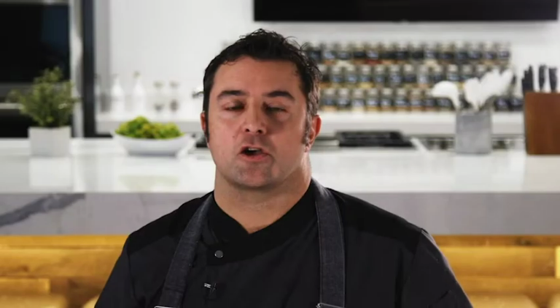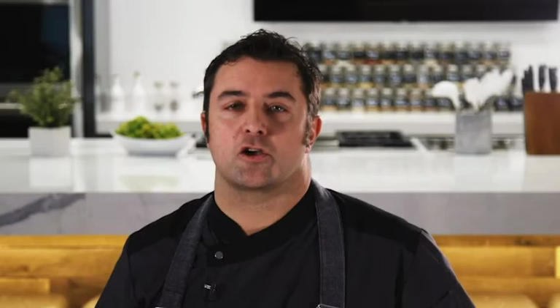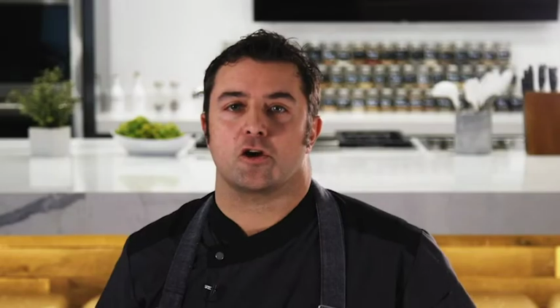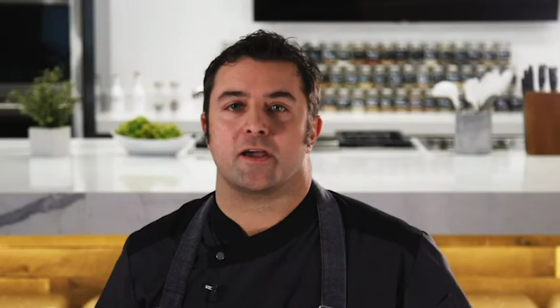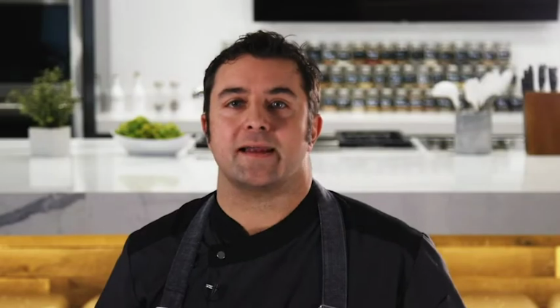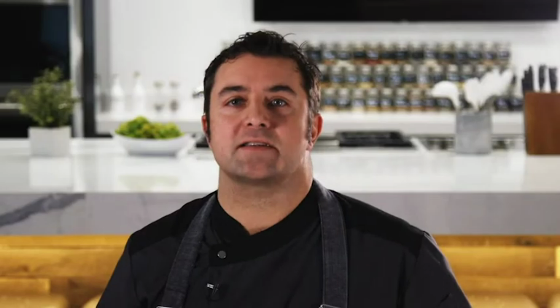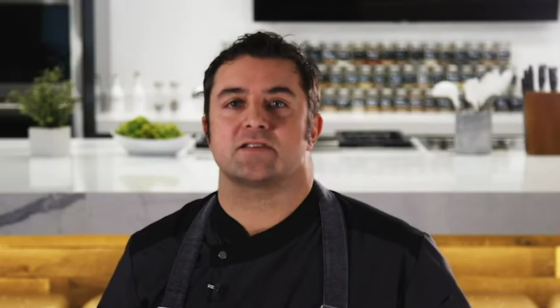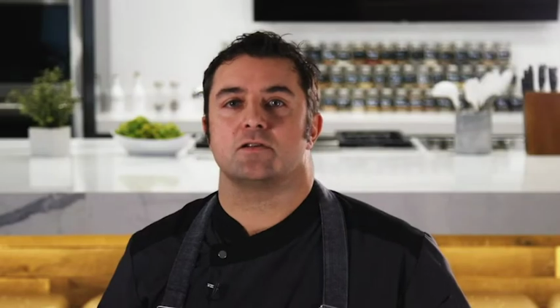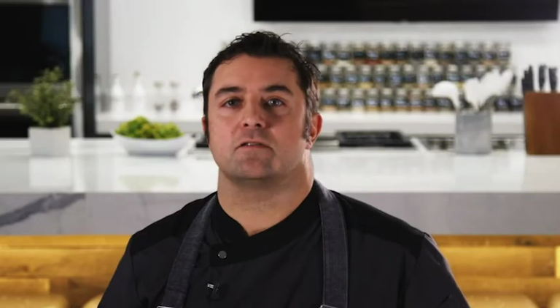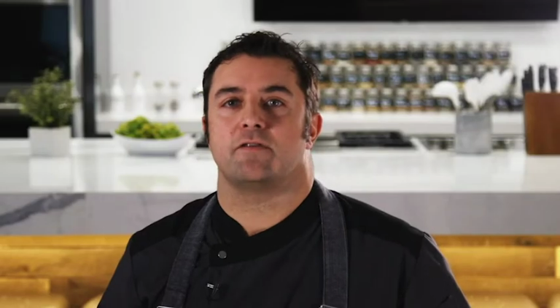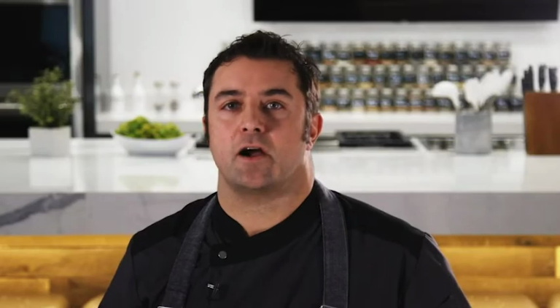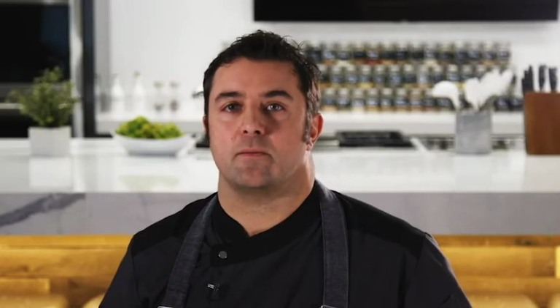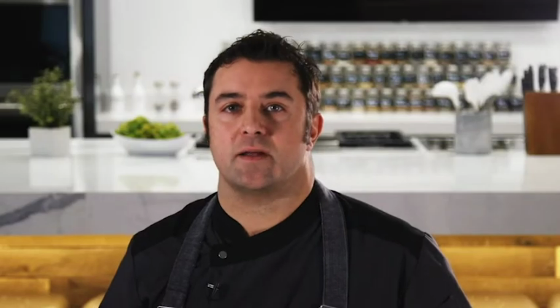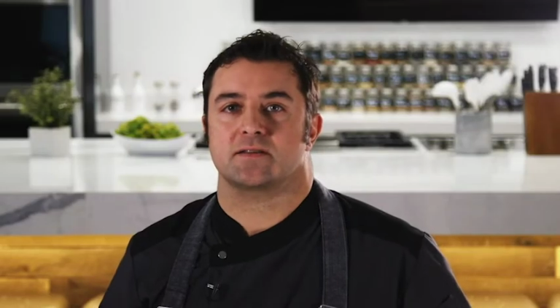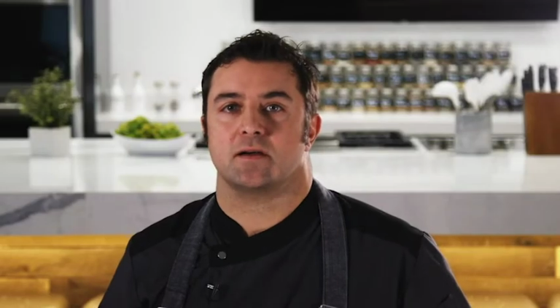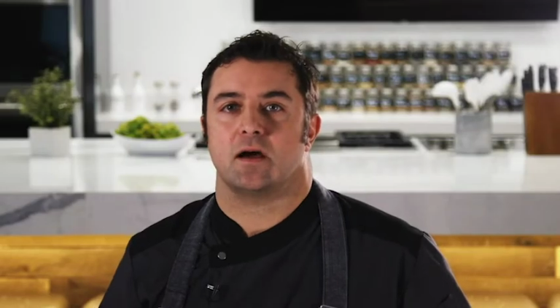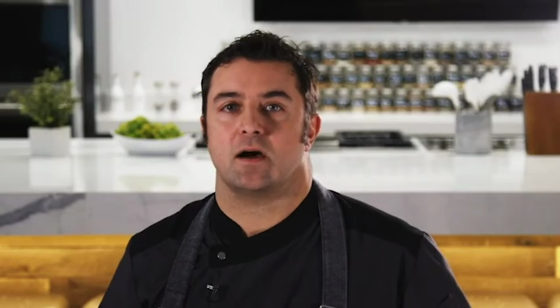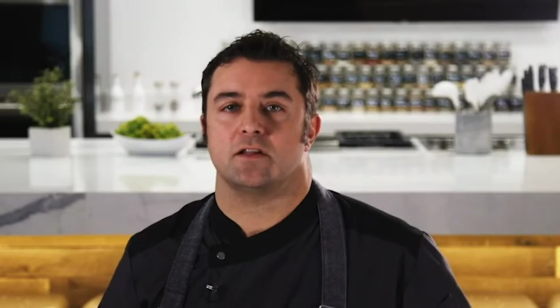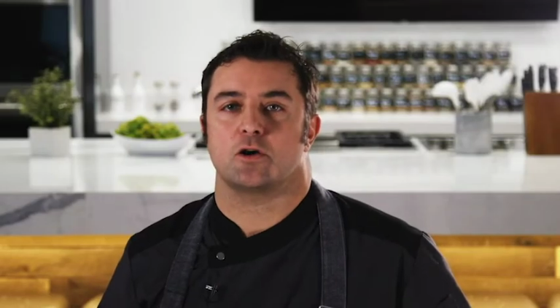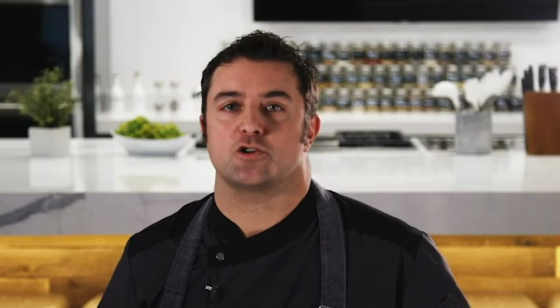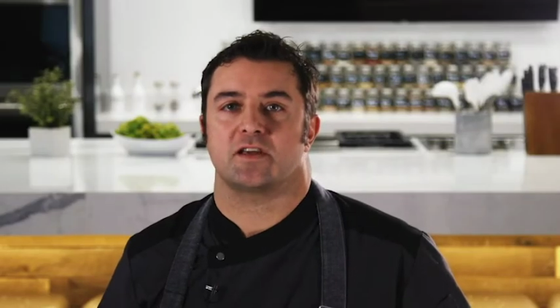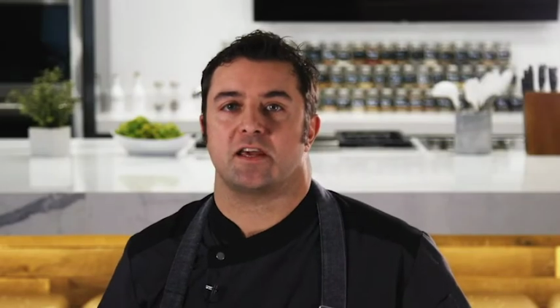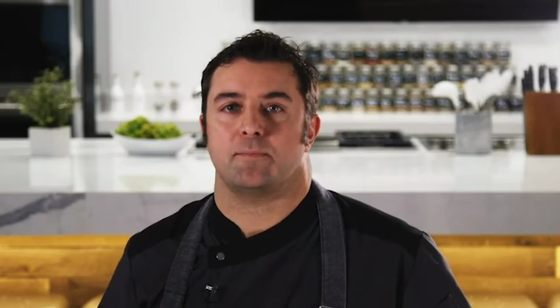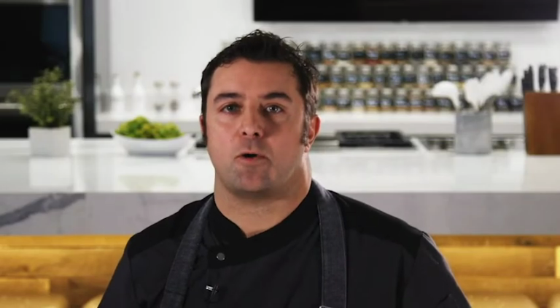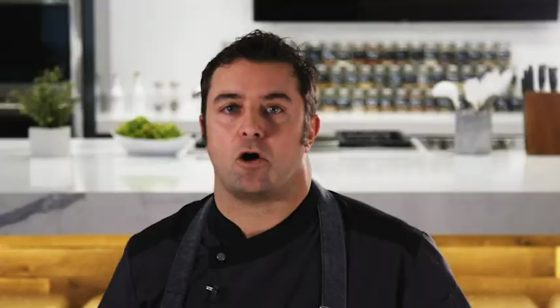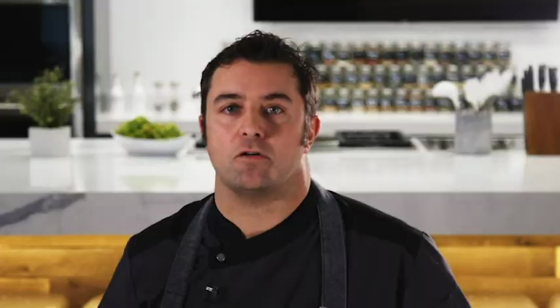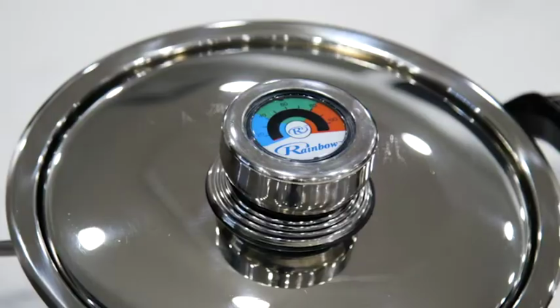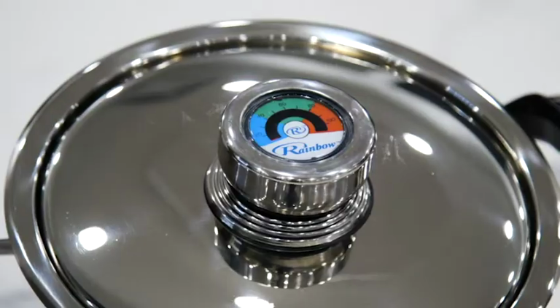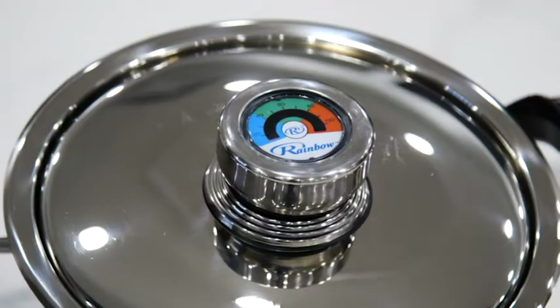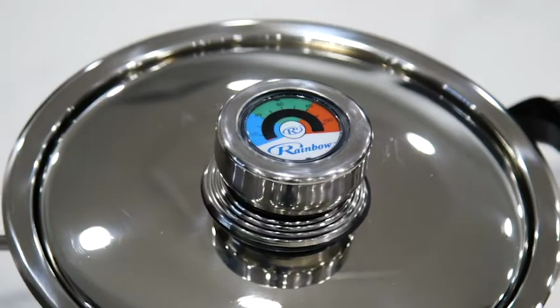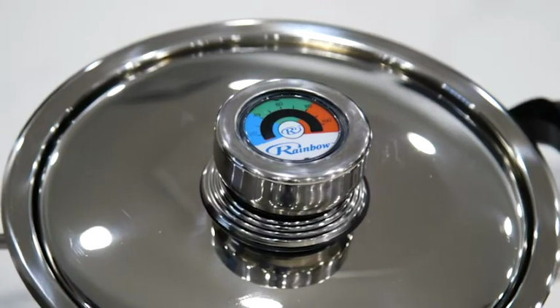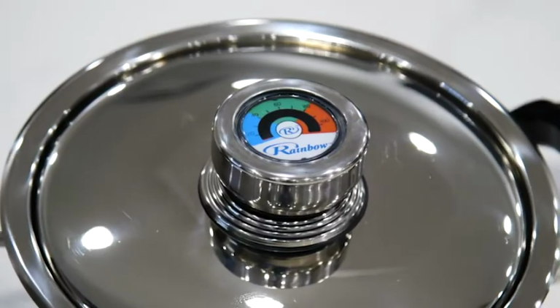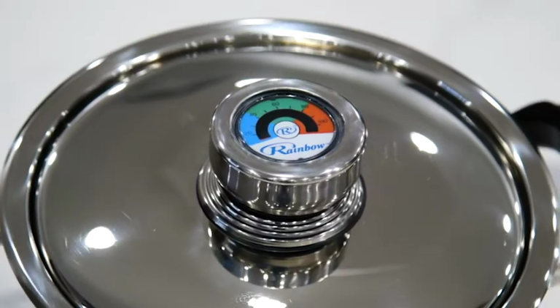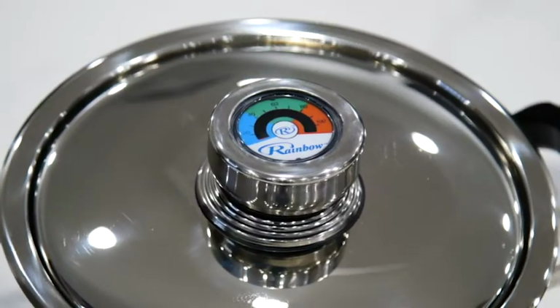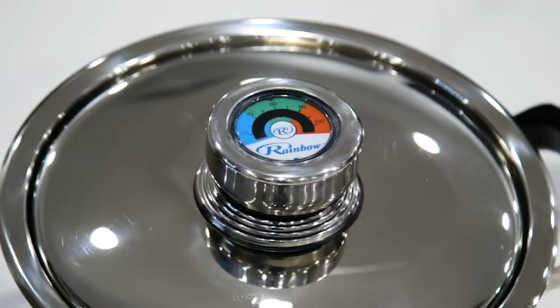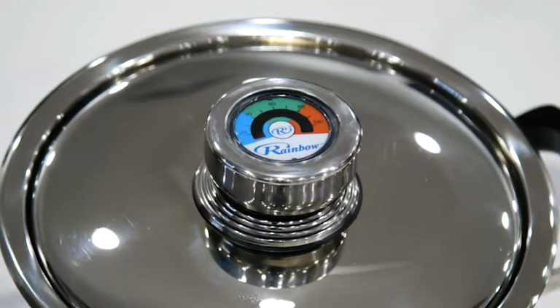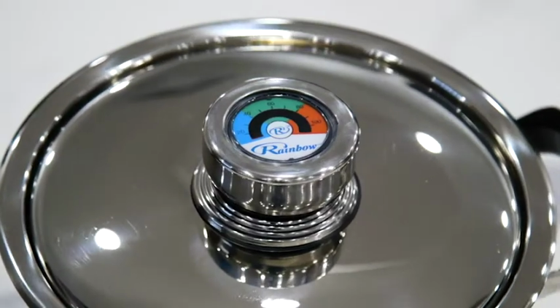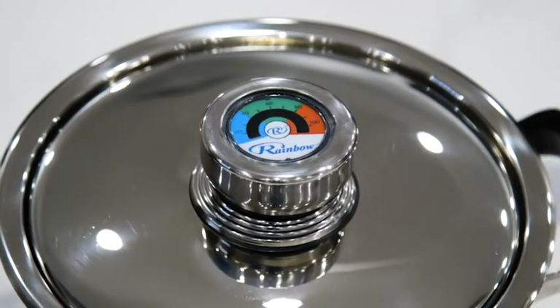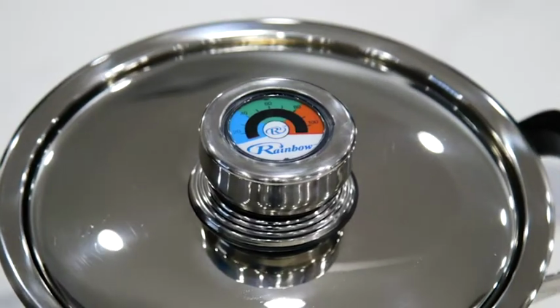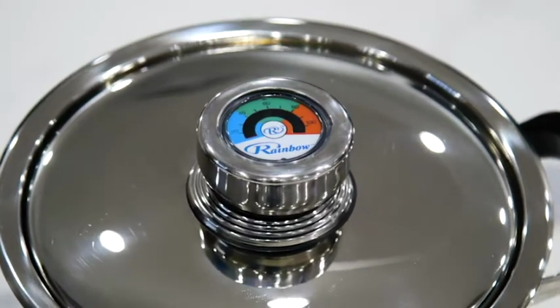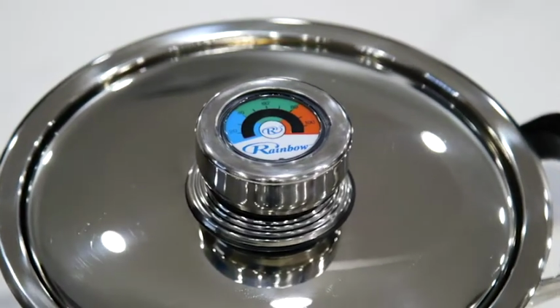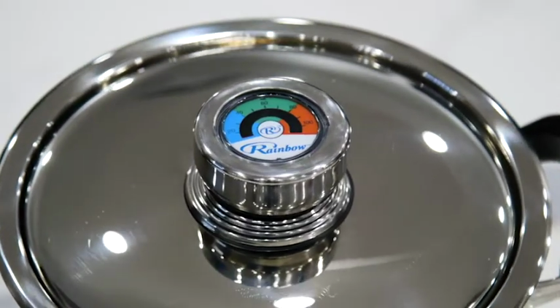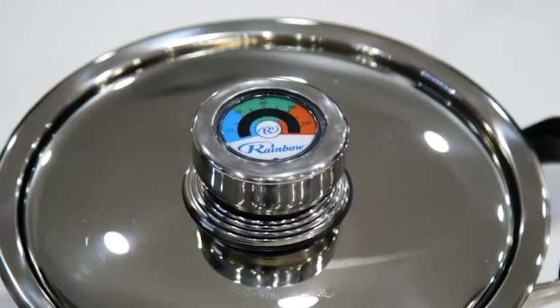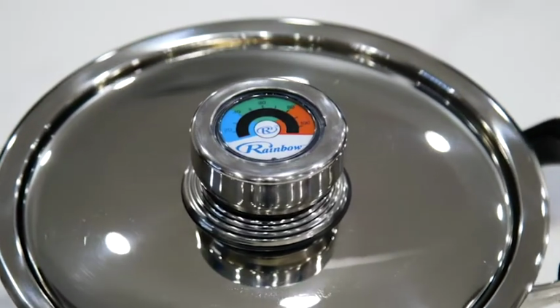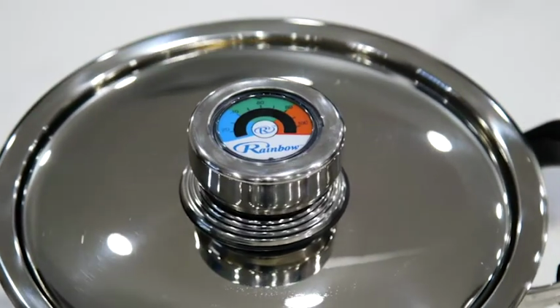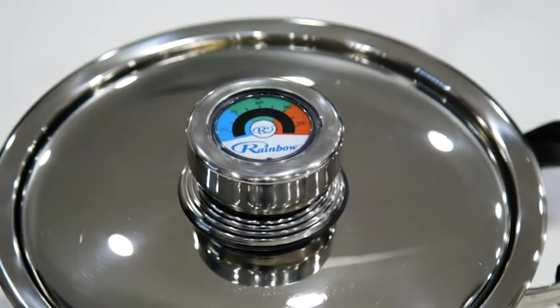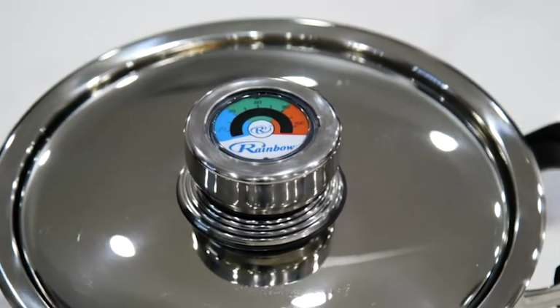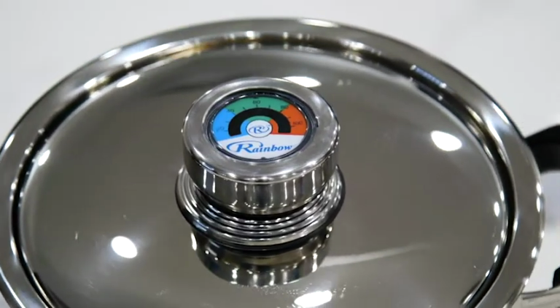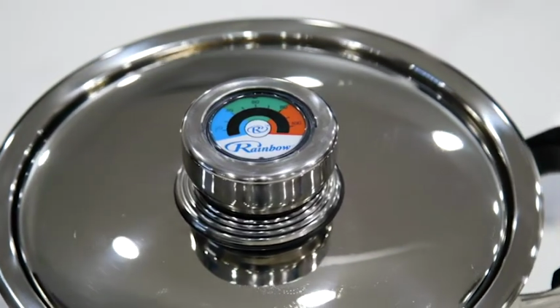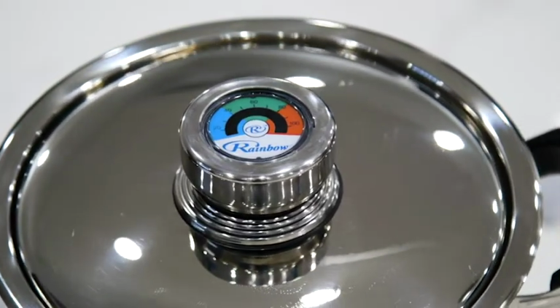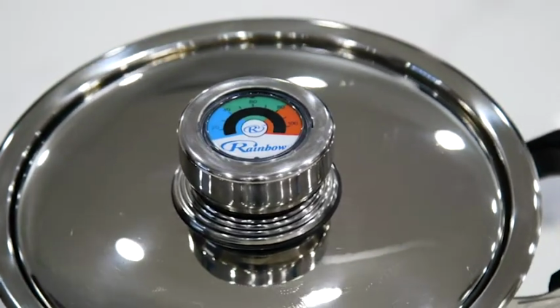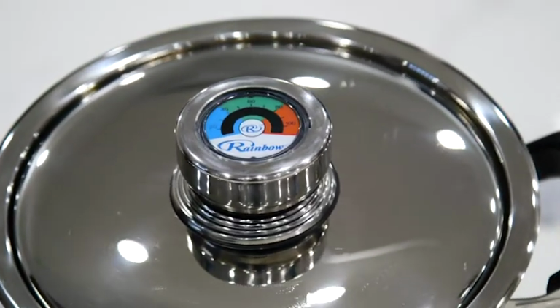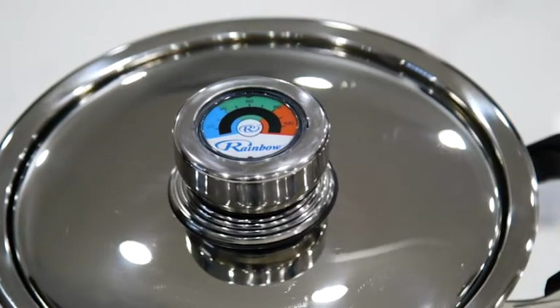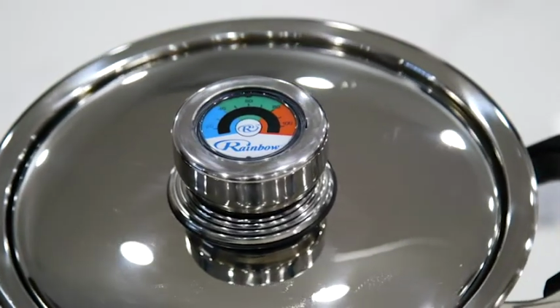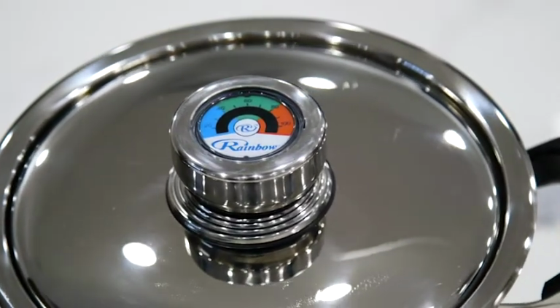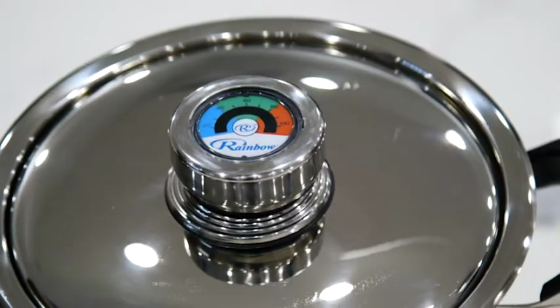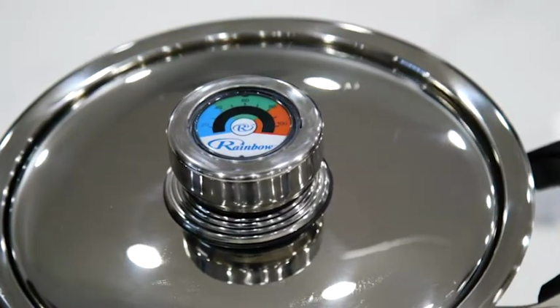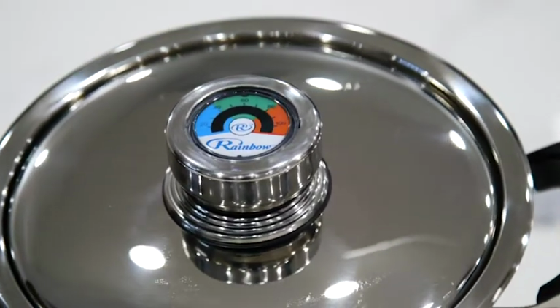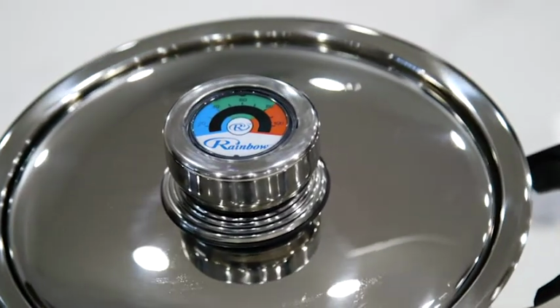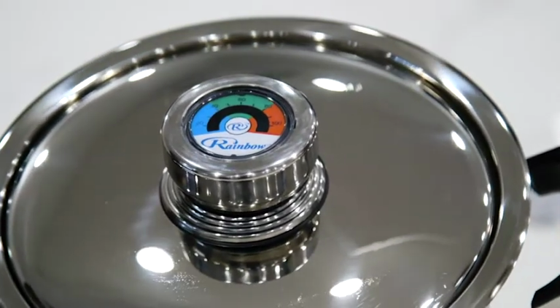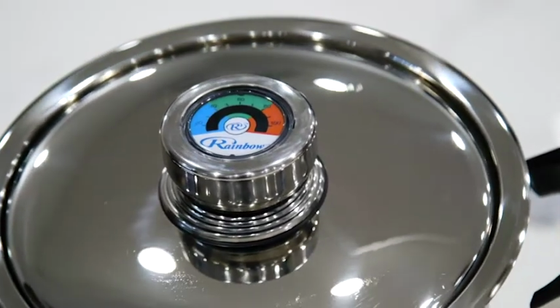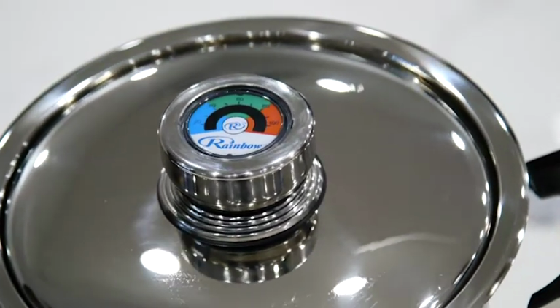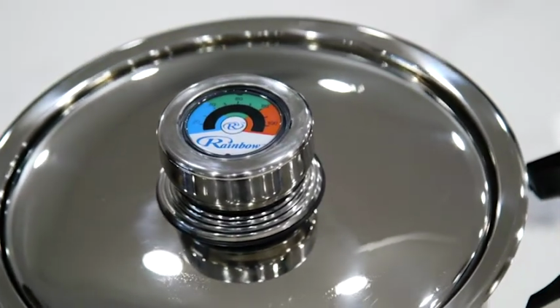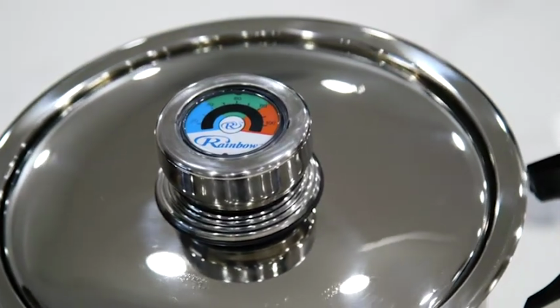Cooking in a sealed environment allows you to keep all of the nutrients, and the temperature dial allows you to know what's happening inside your cookware.